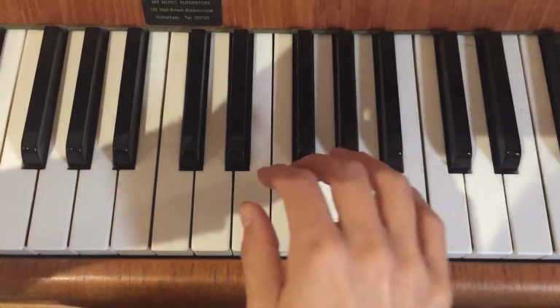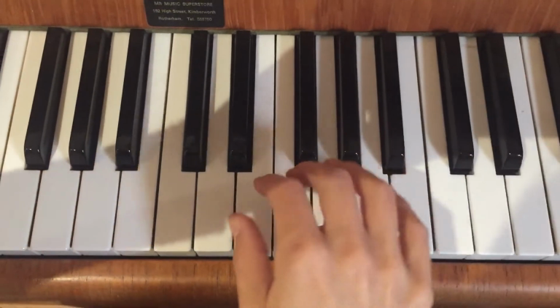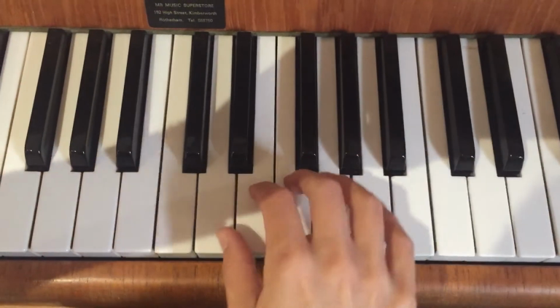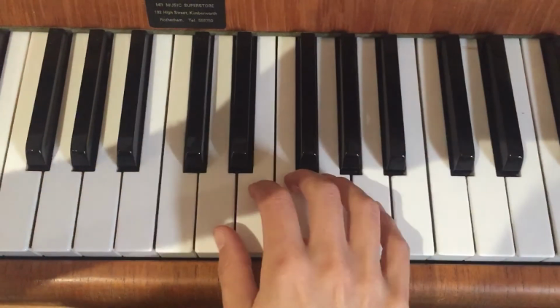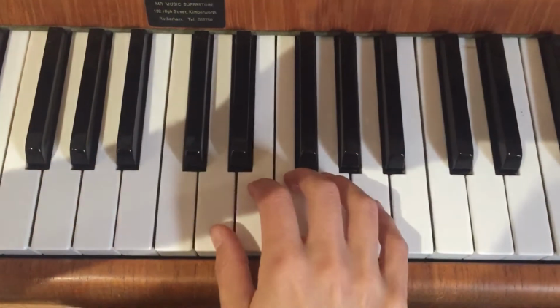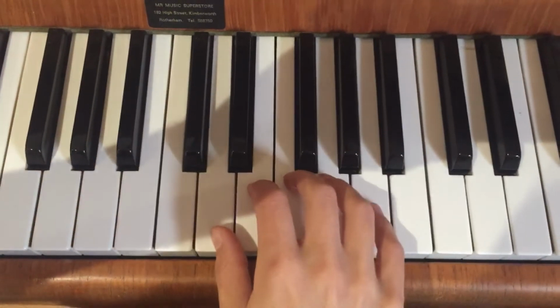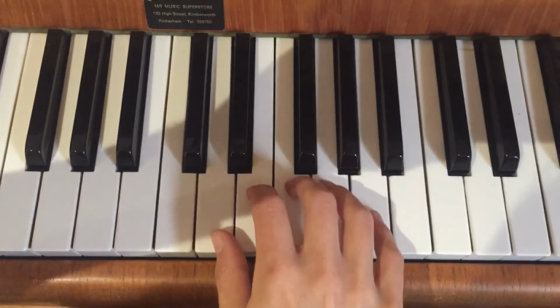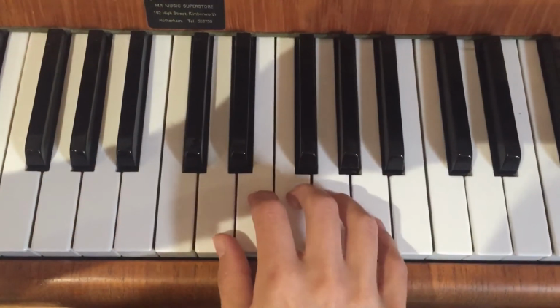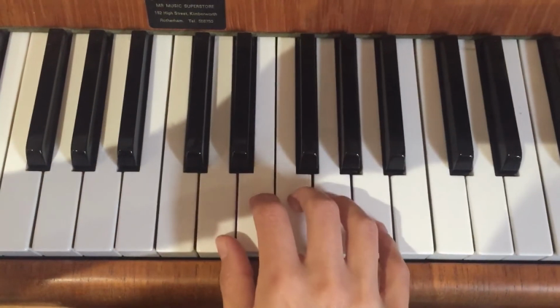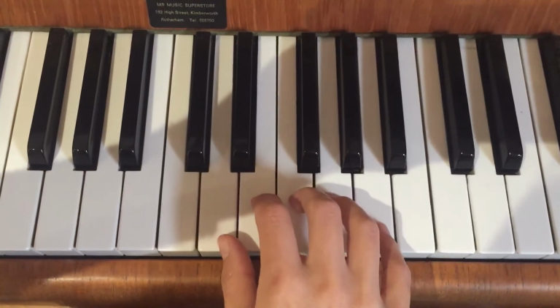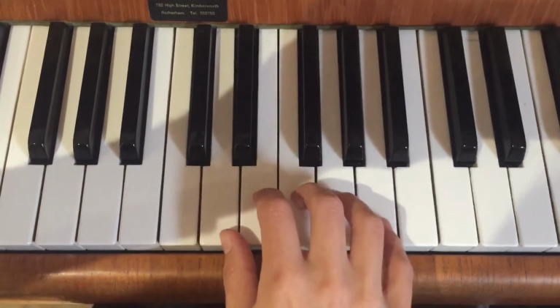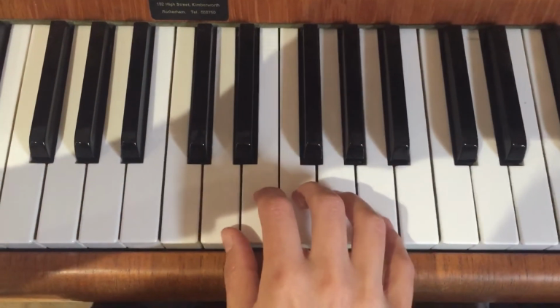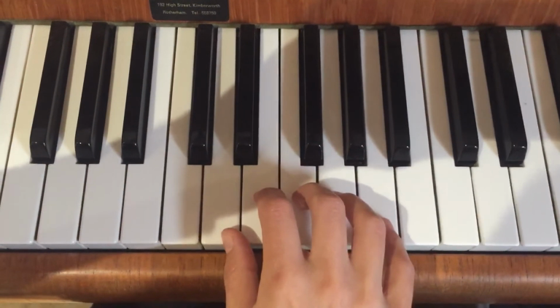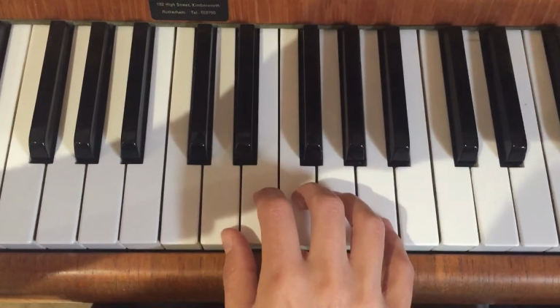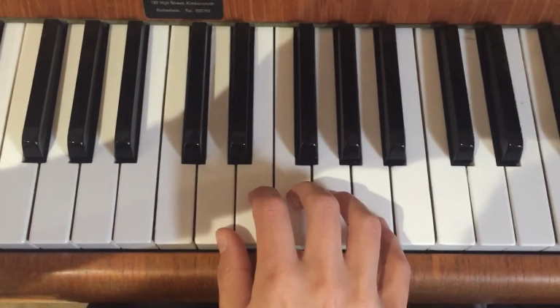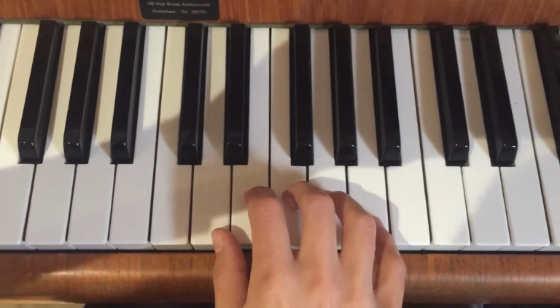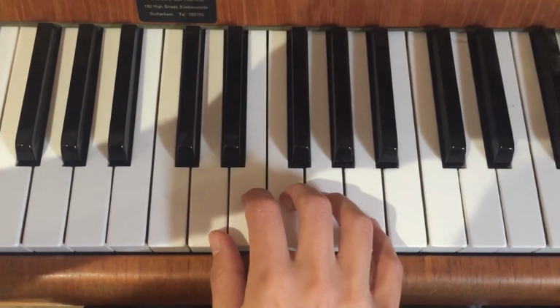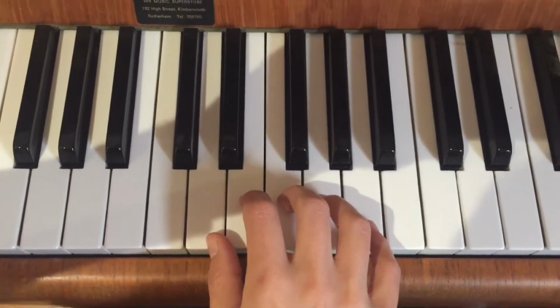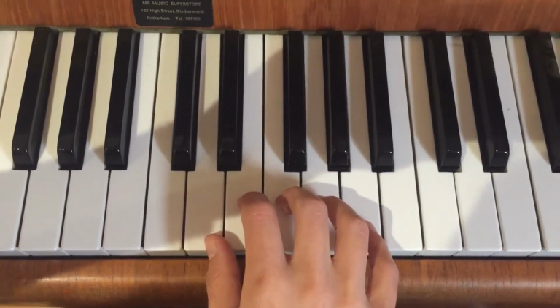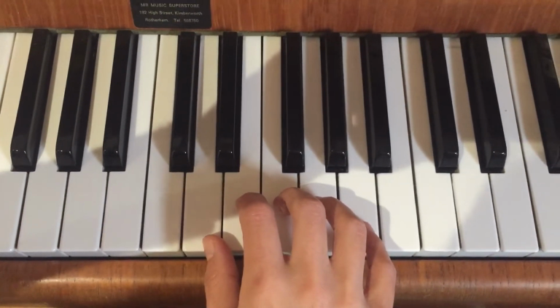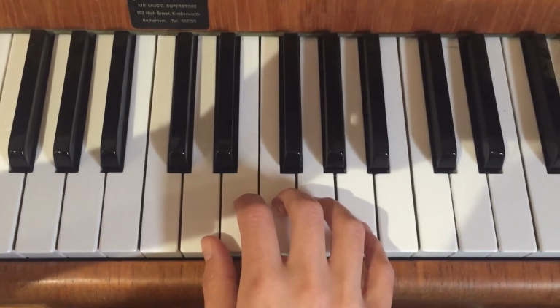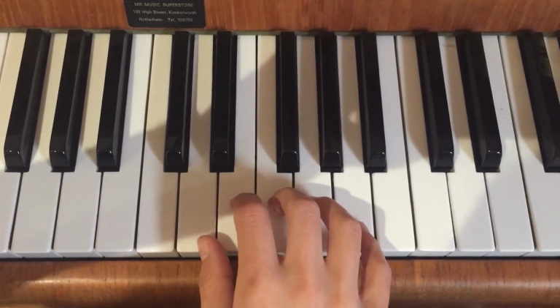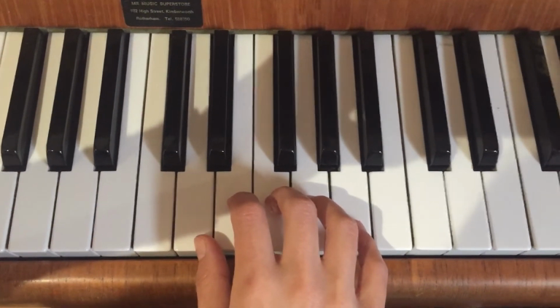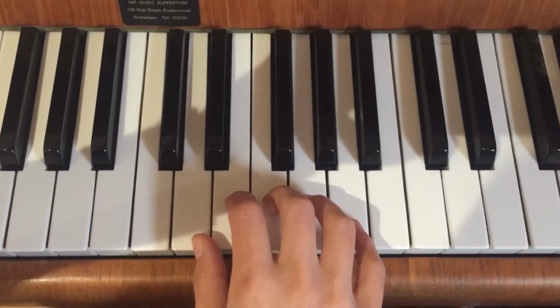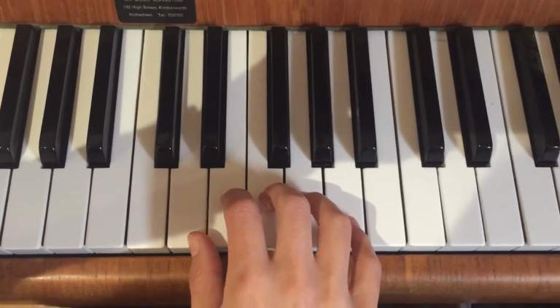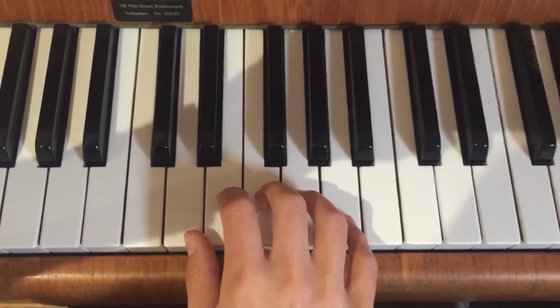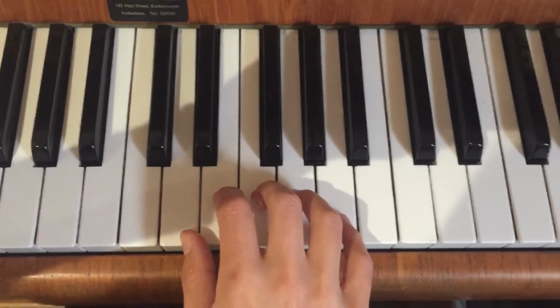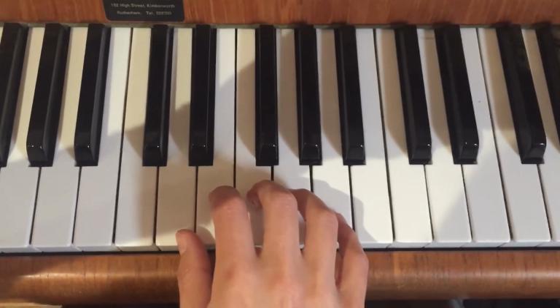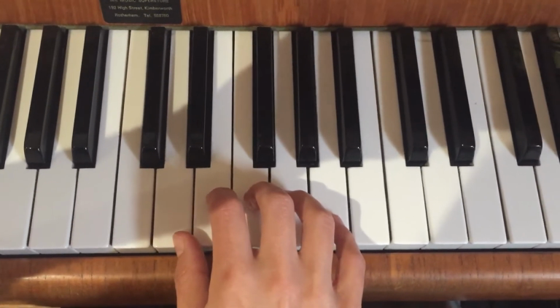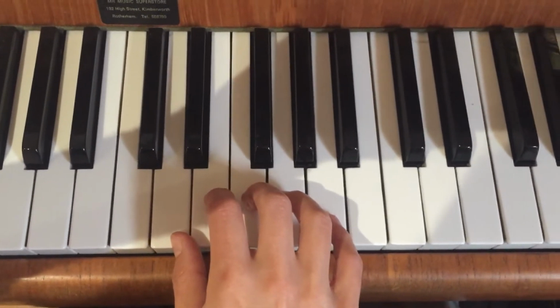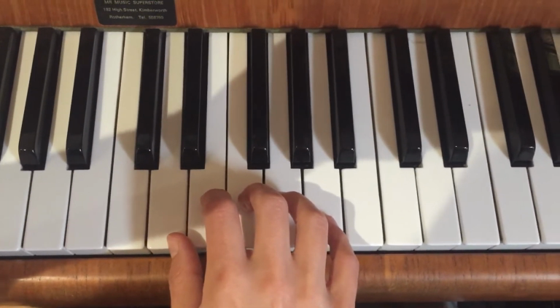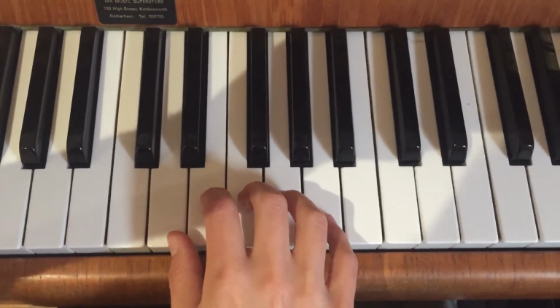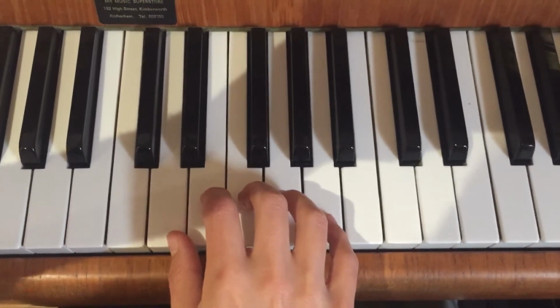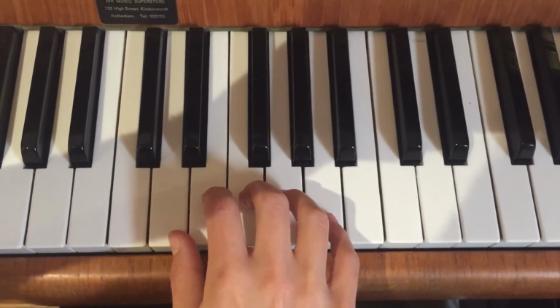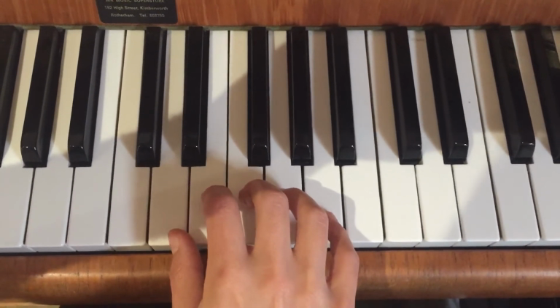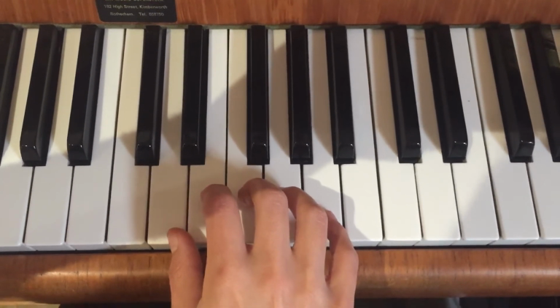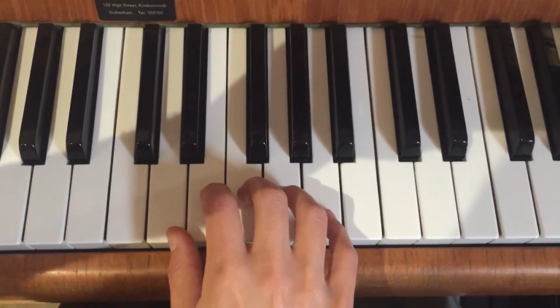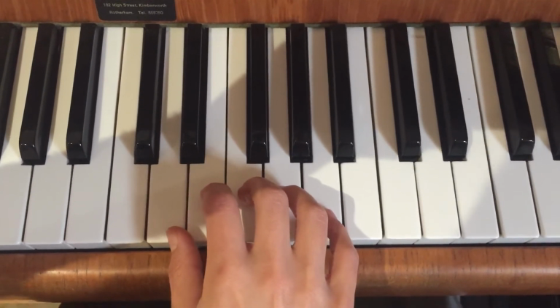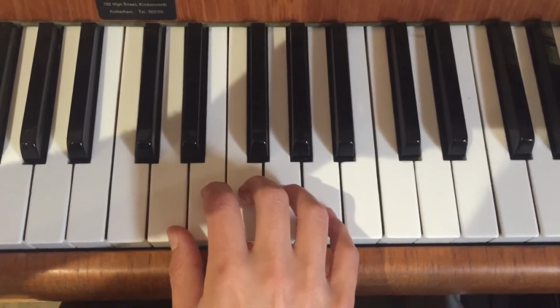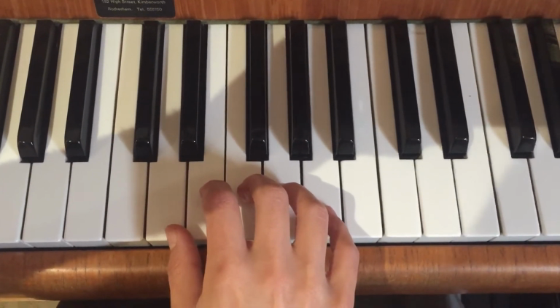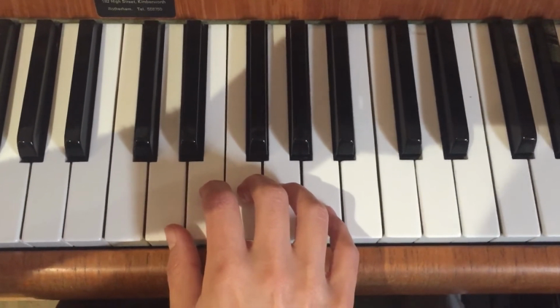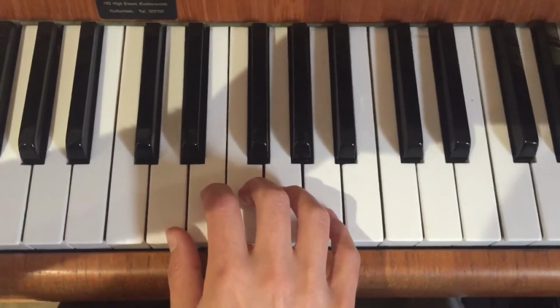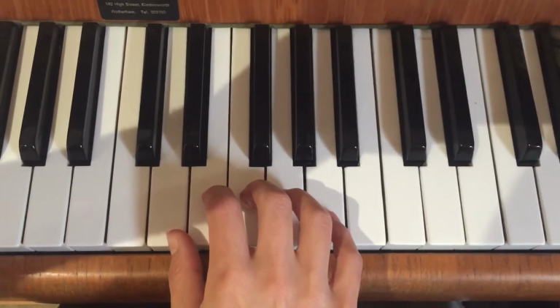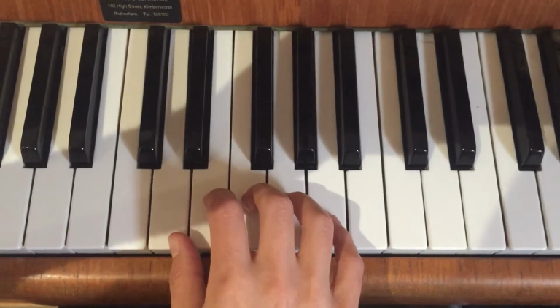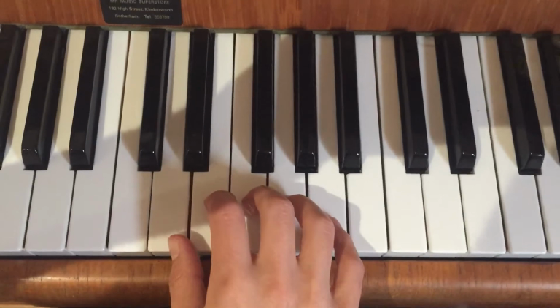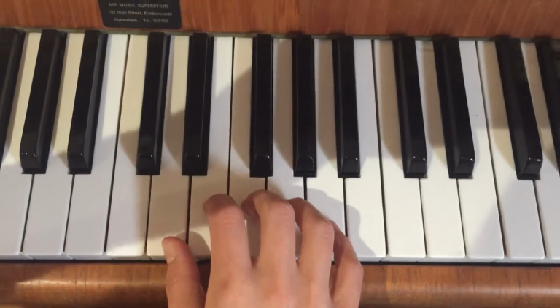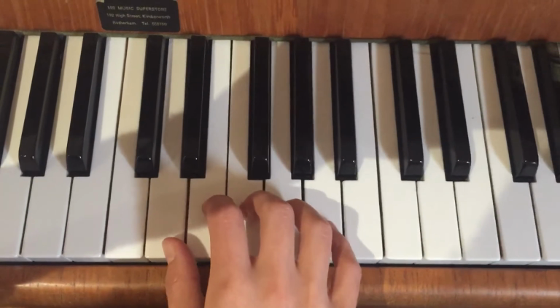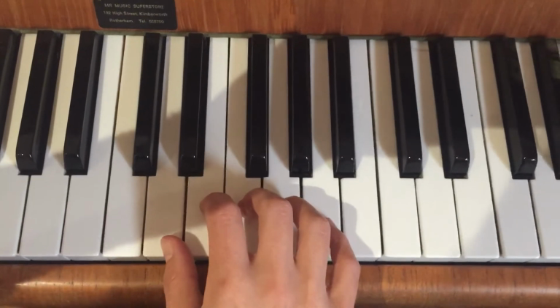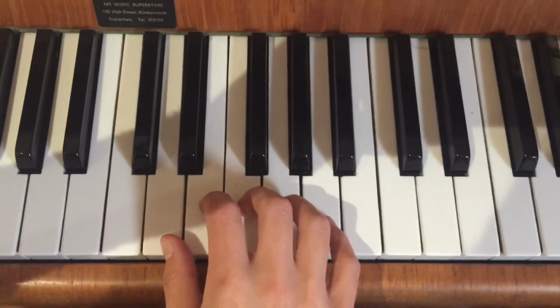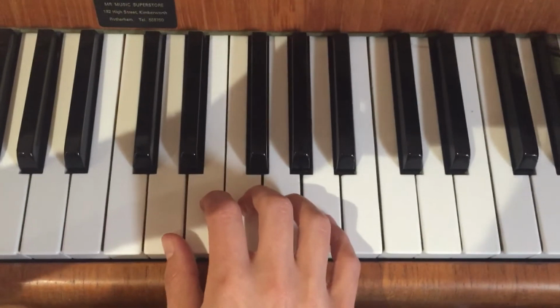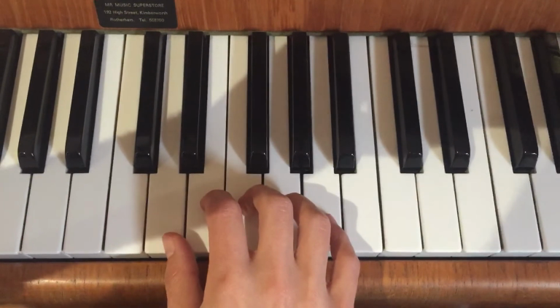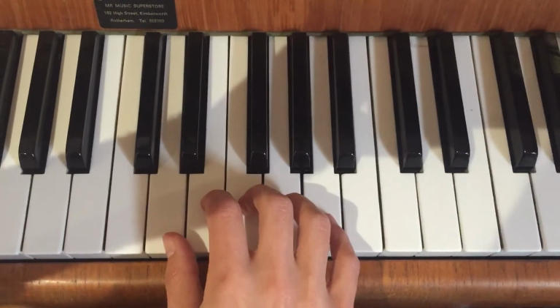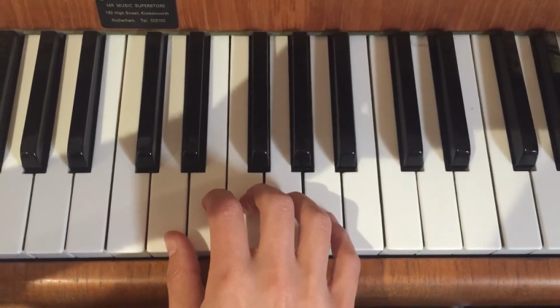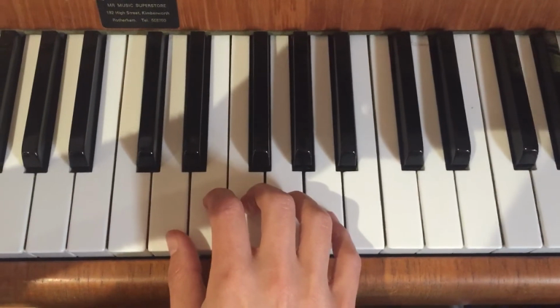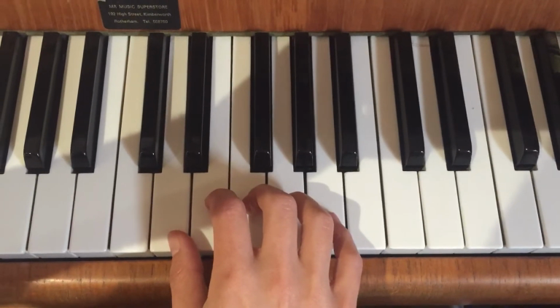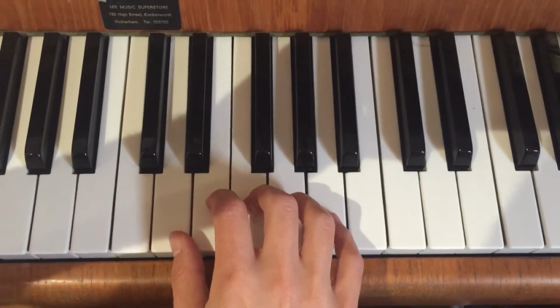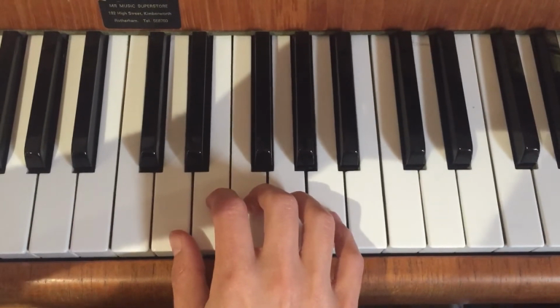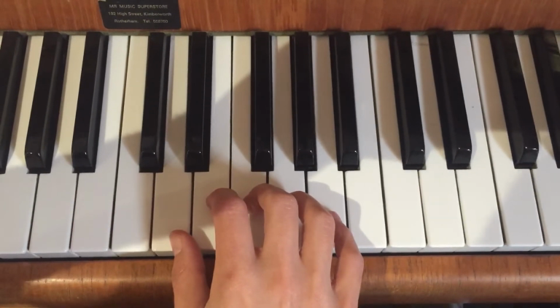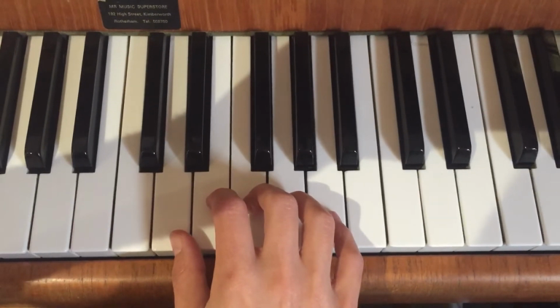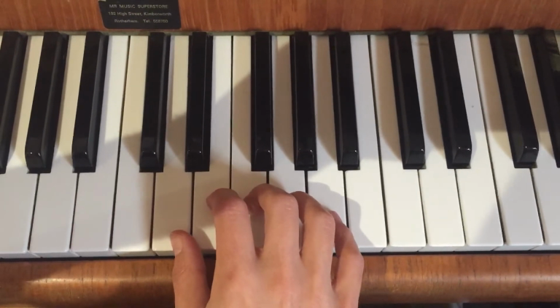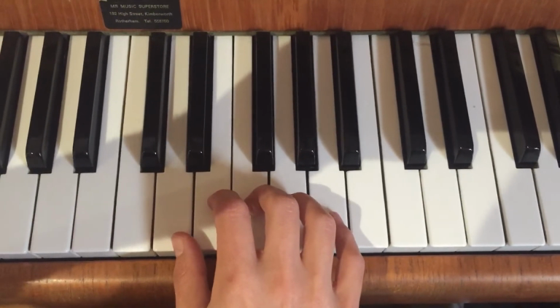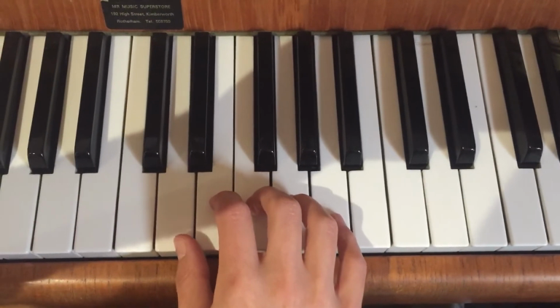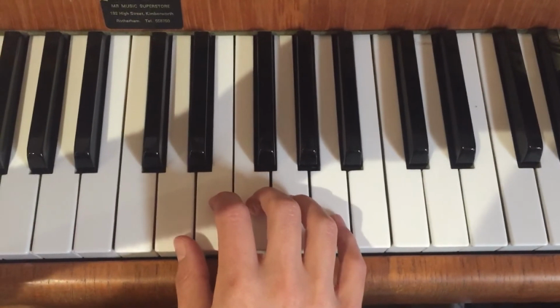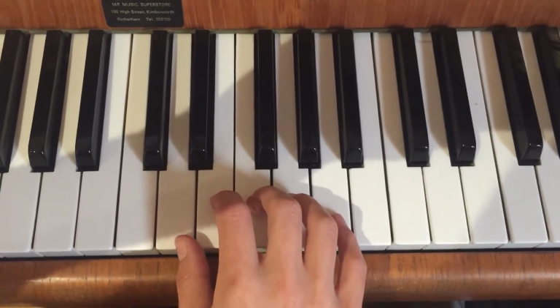This is D harmonic minor going up two octaves. This is a grade one scale for ABRSM.